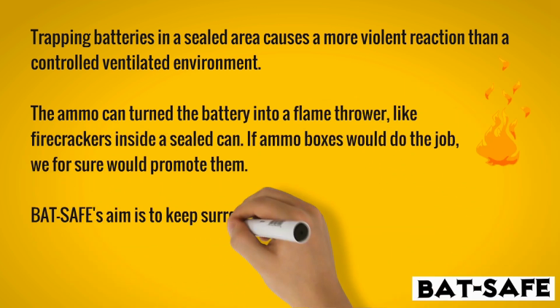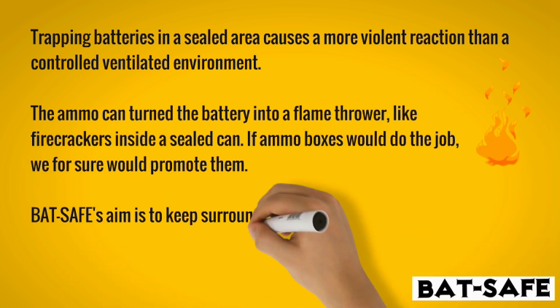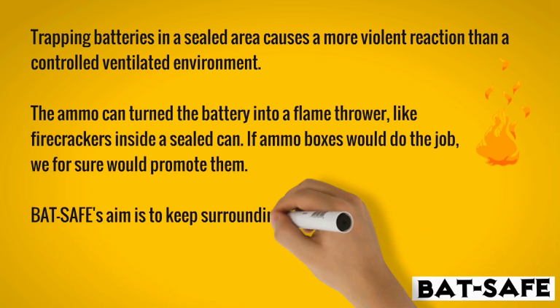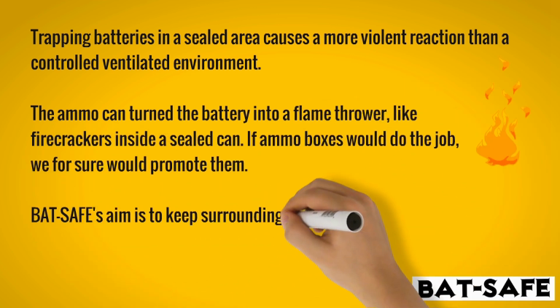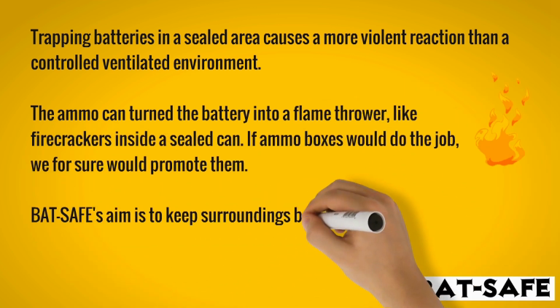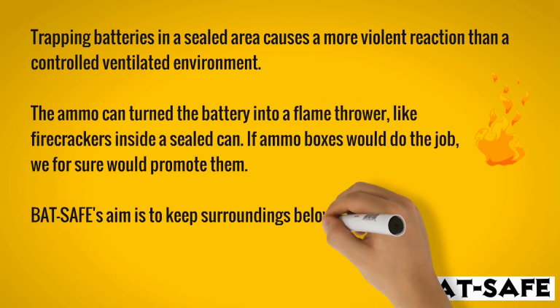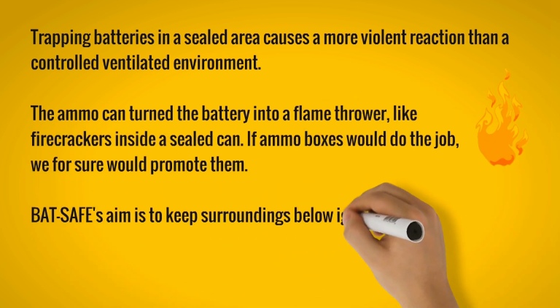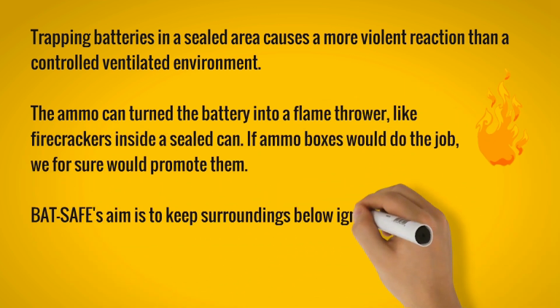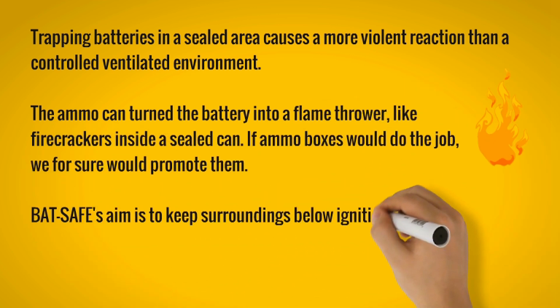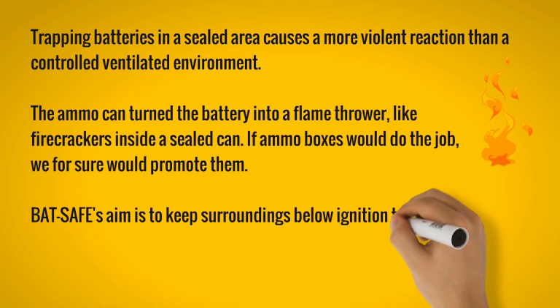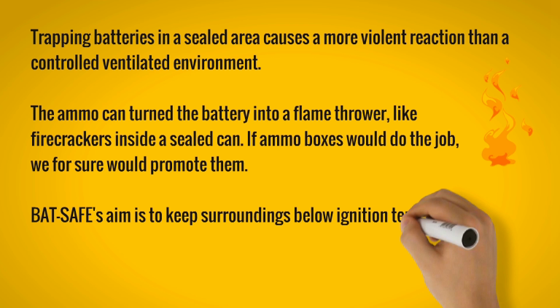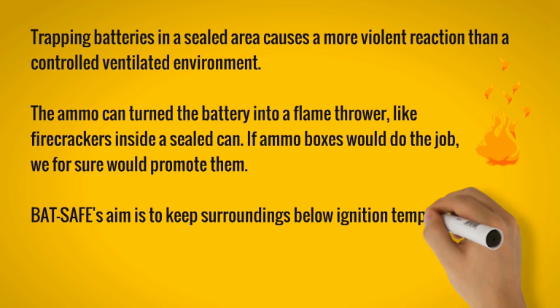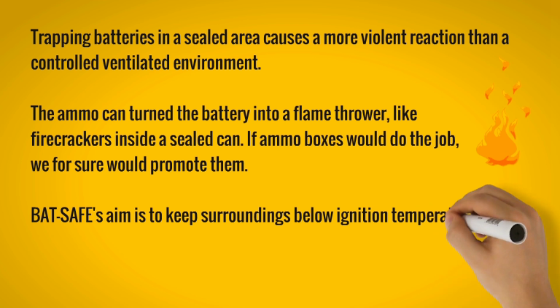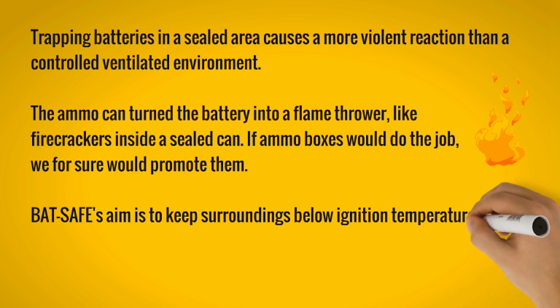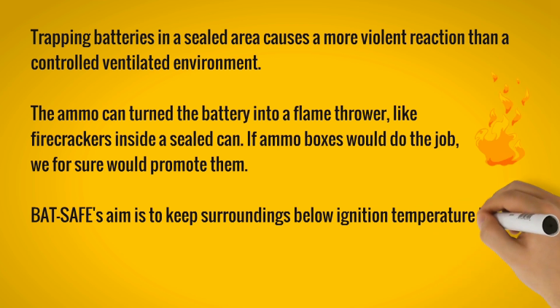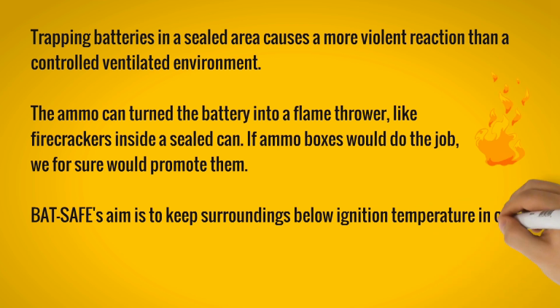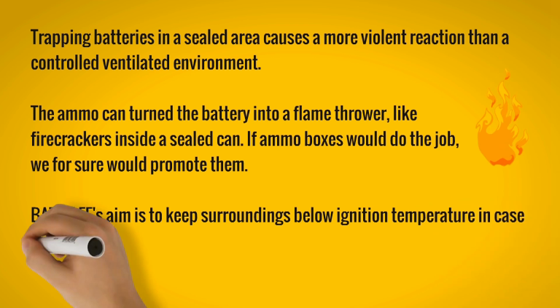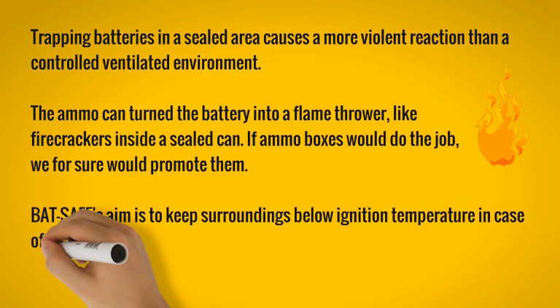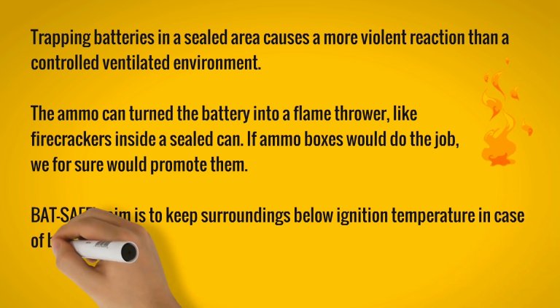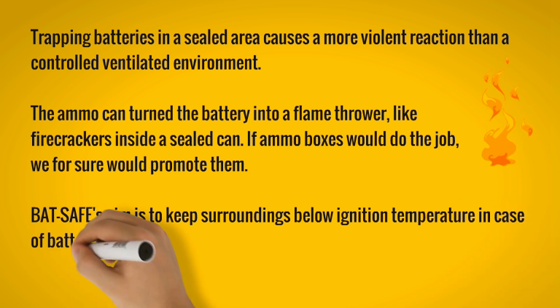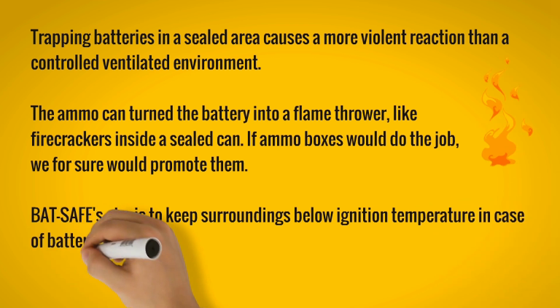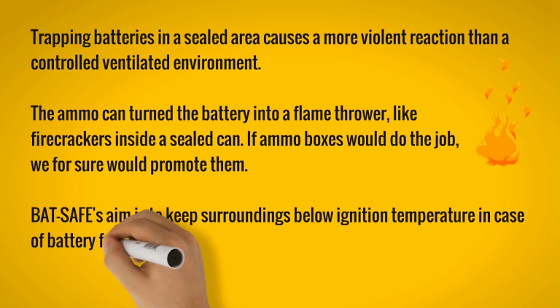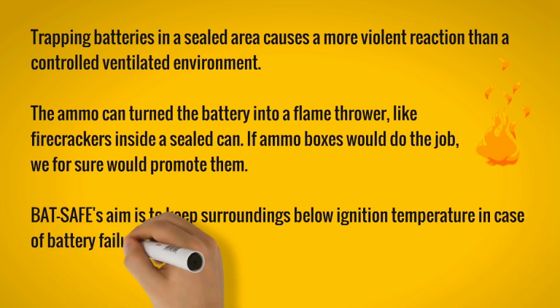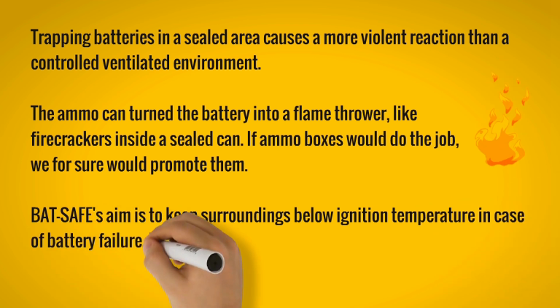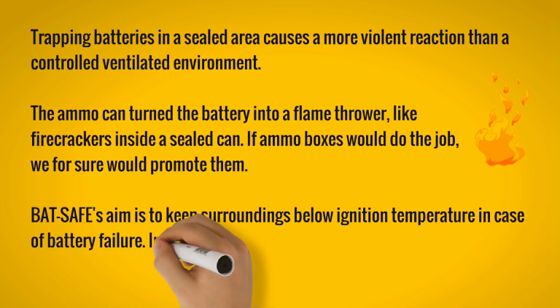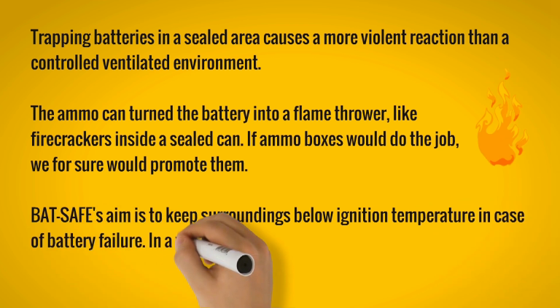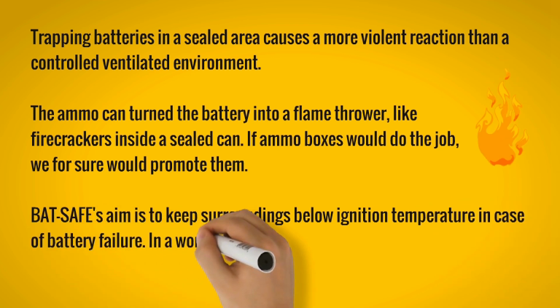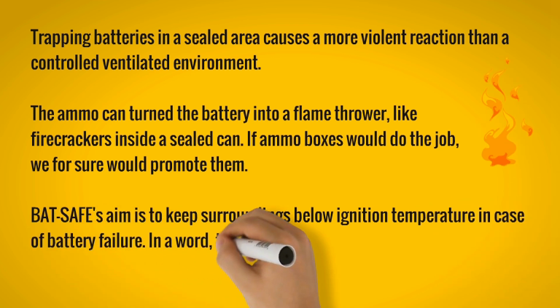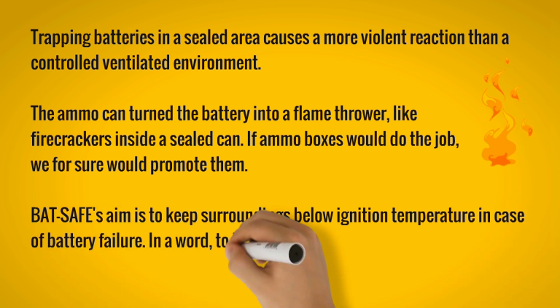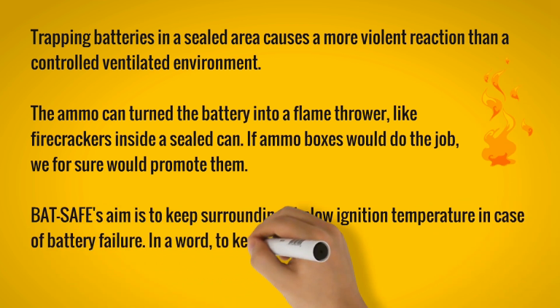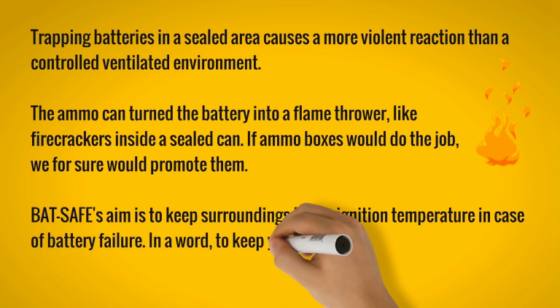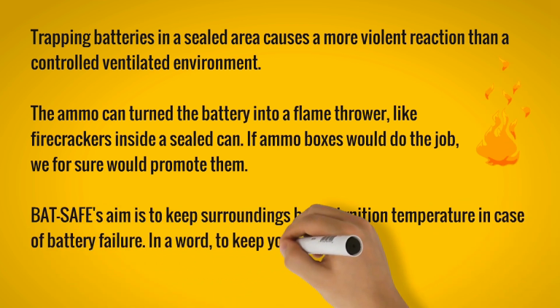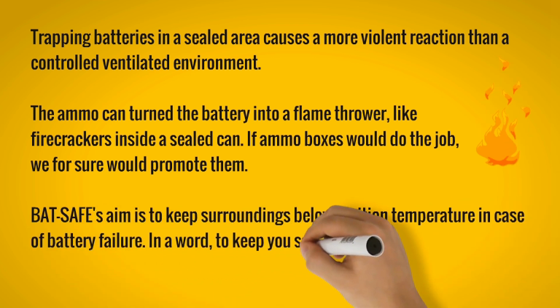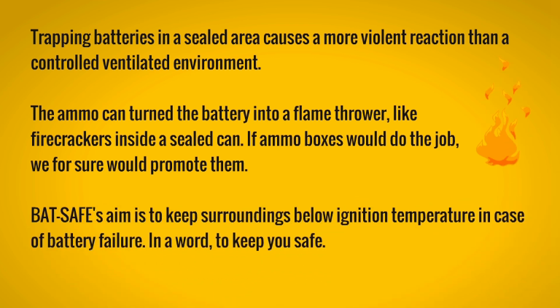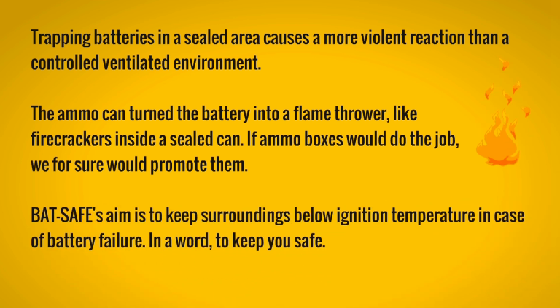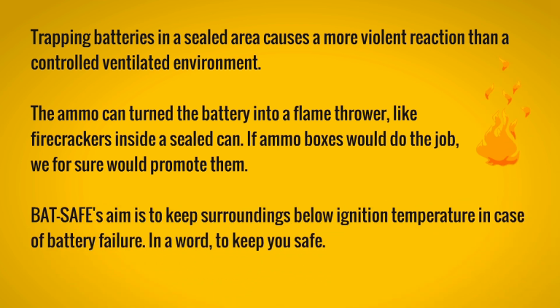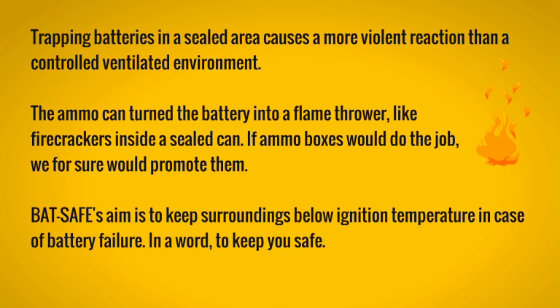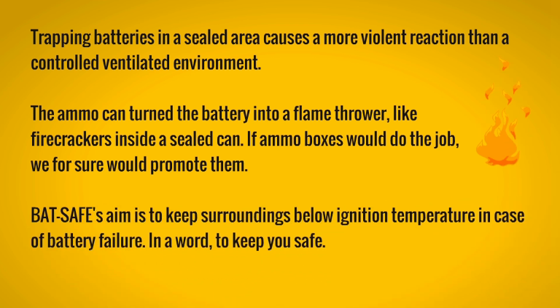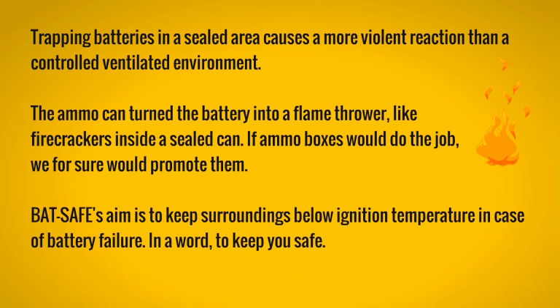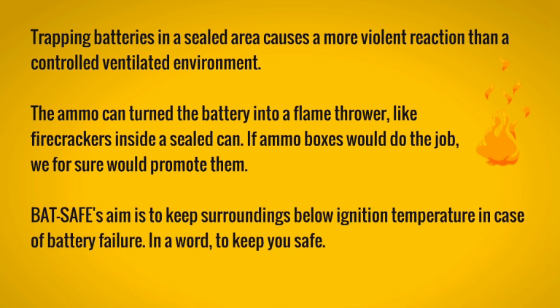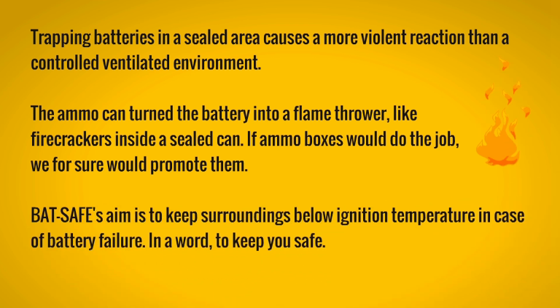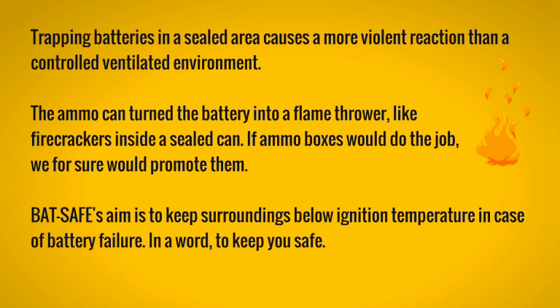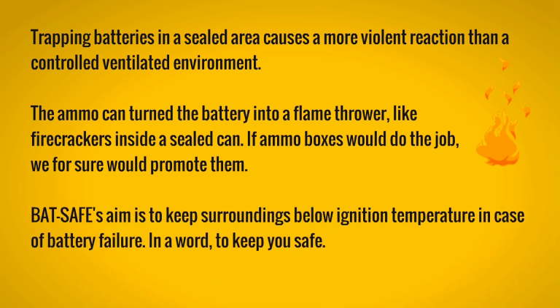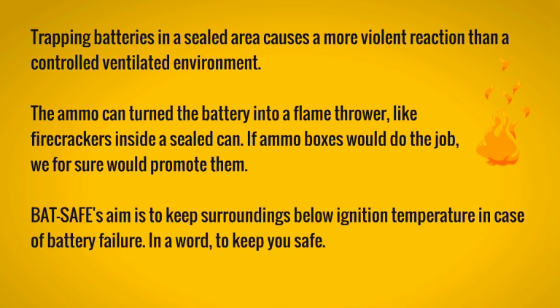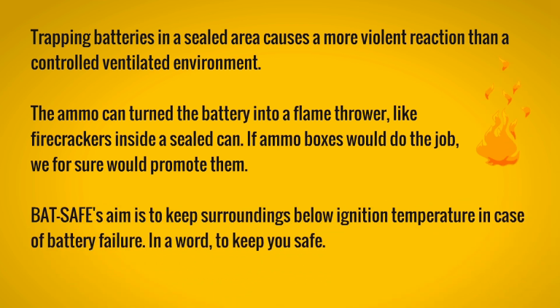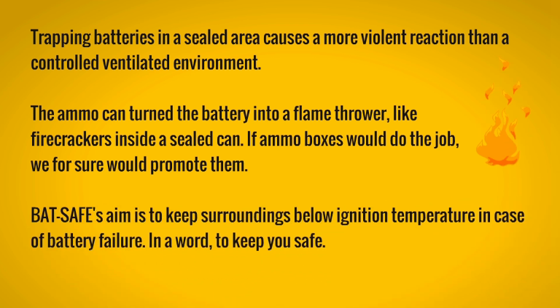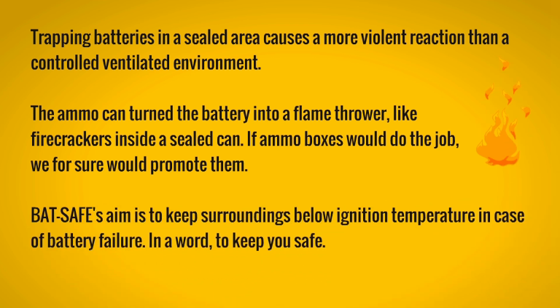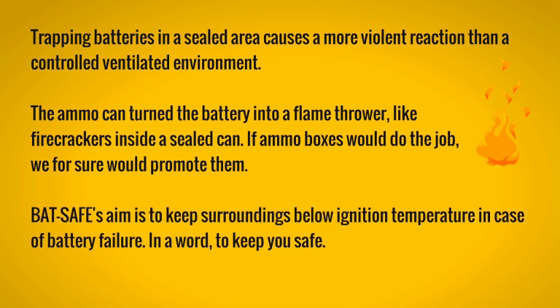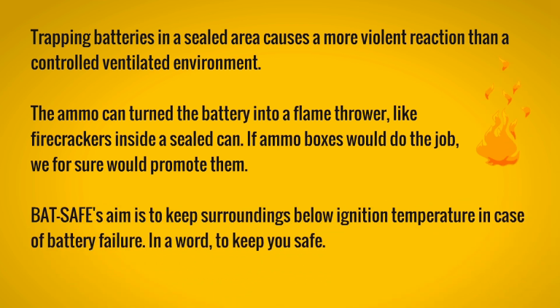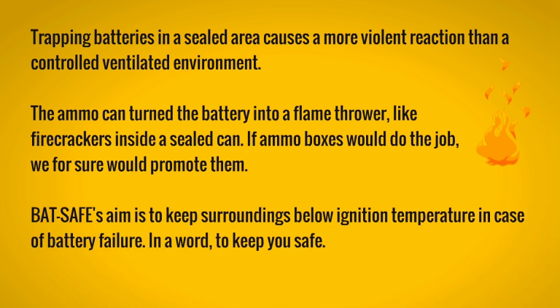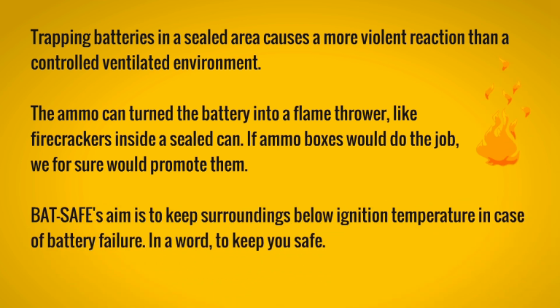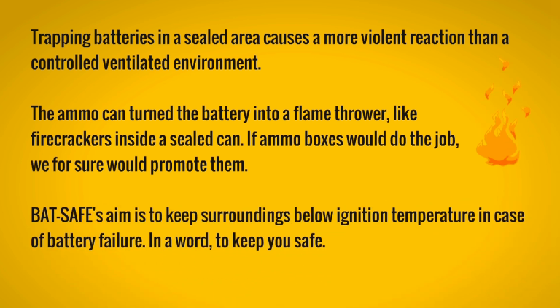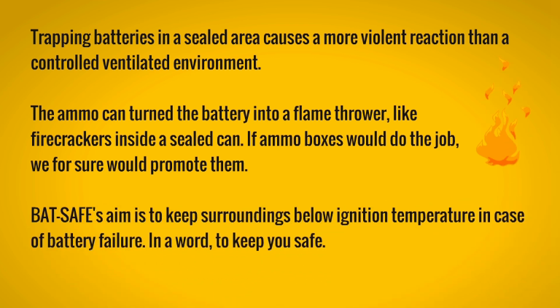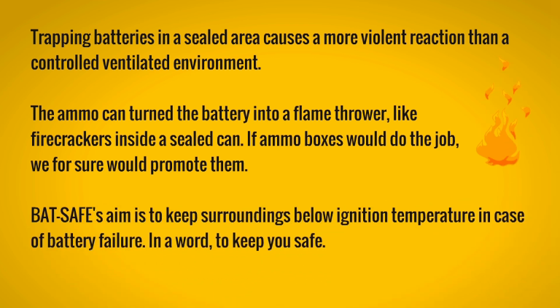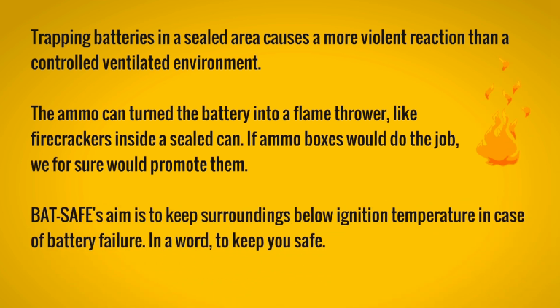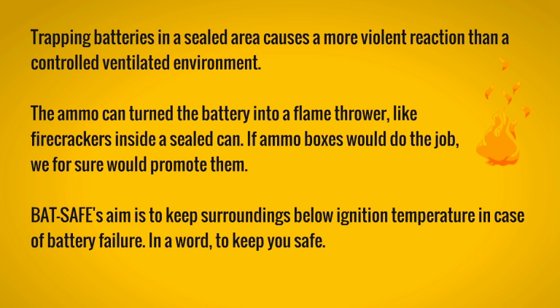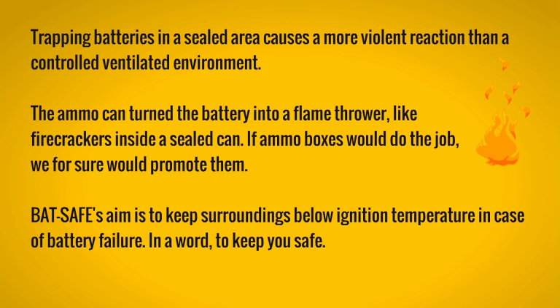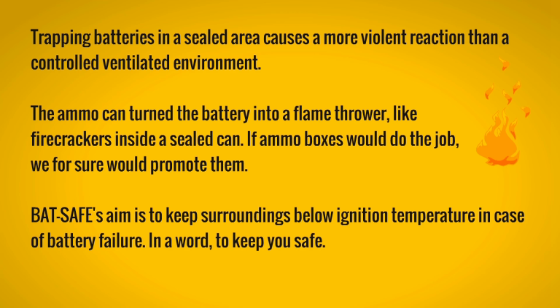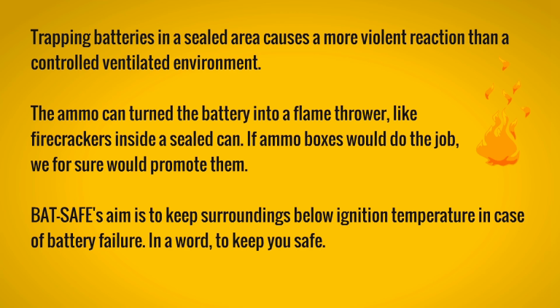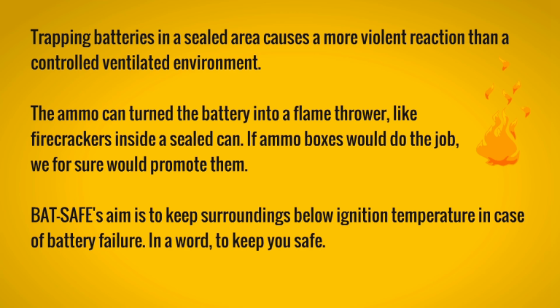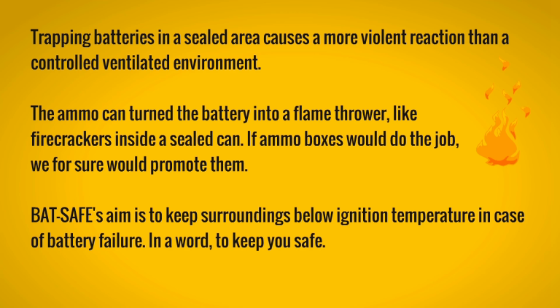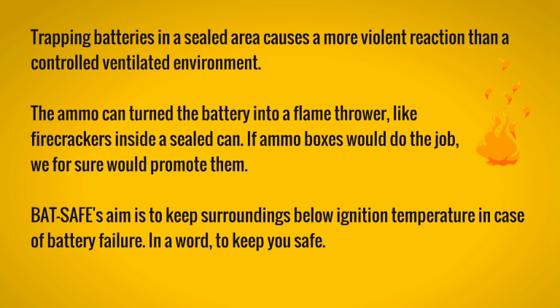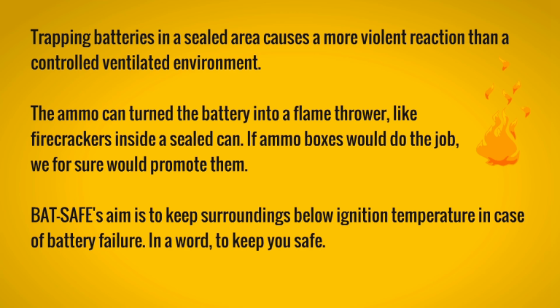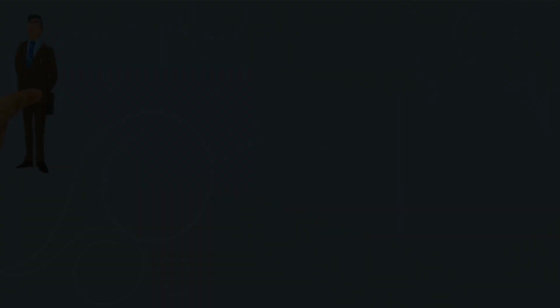If ammo boxes would do the job, we would for sure promote them. BatSafe is designed to keep surroundings below ignition temperature in case of battery failure — in a word, to keep you safe.